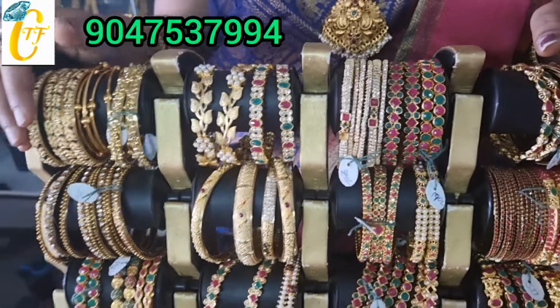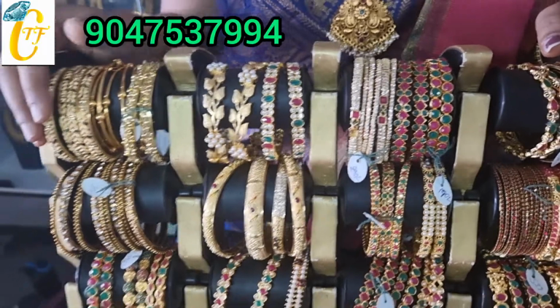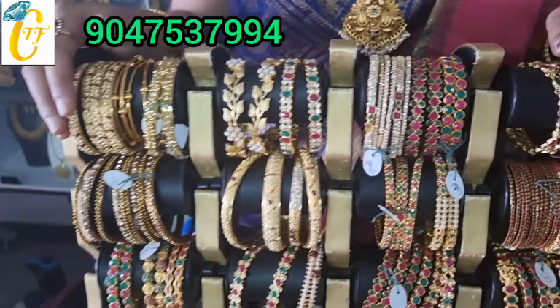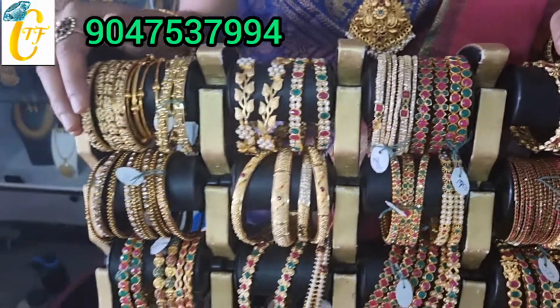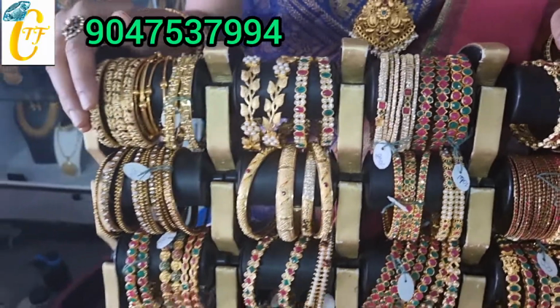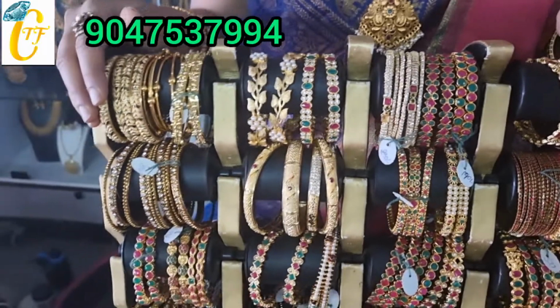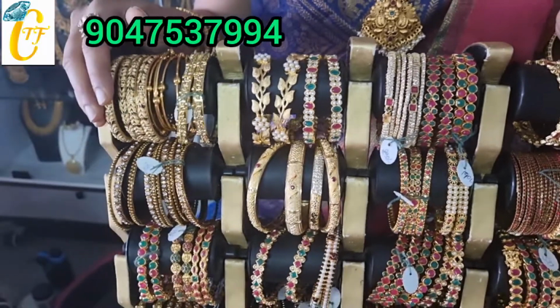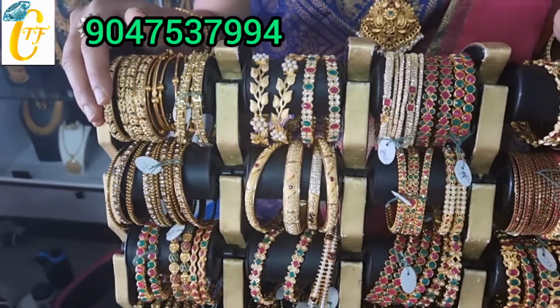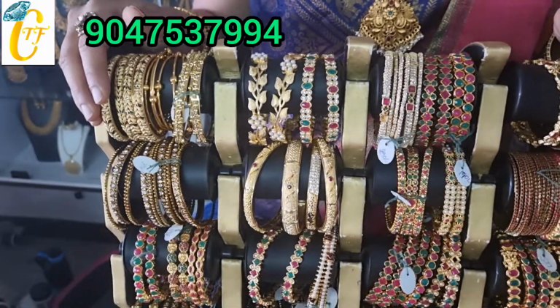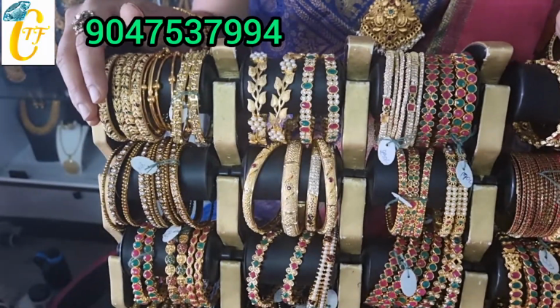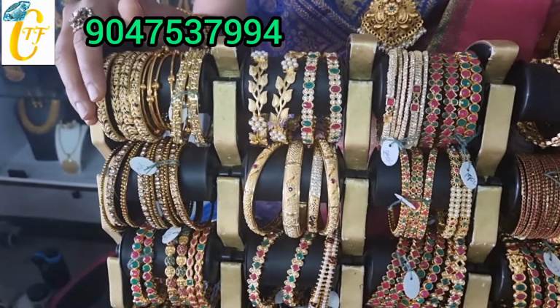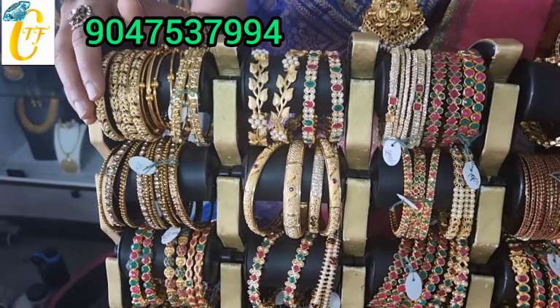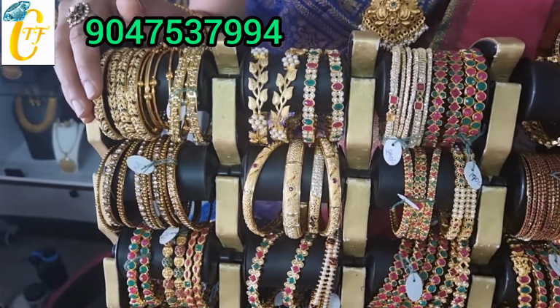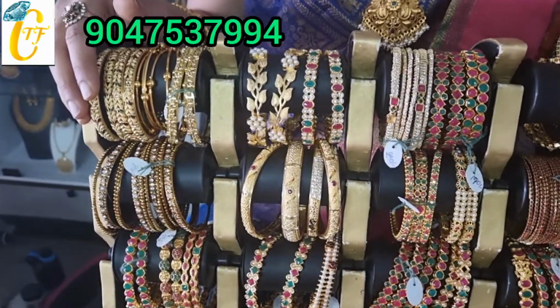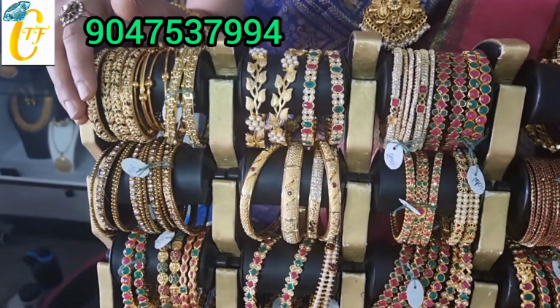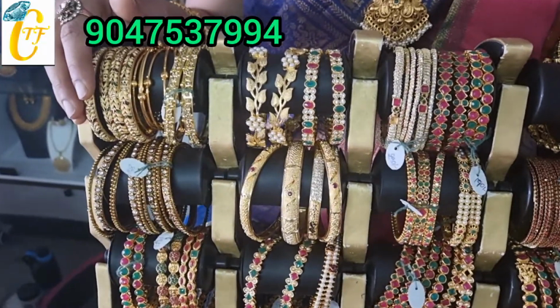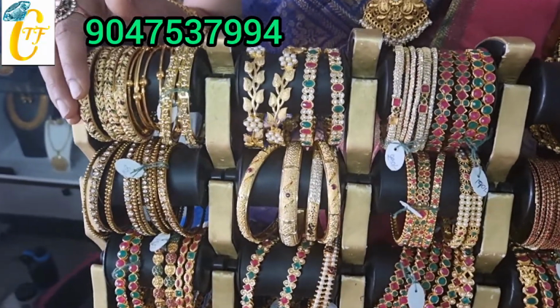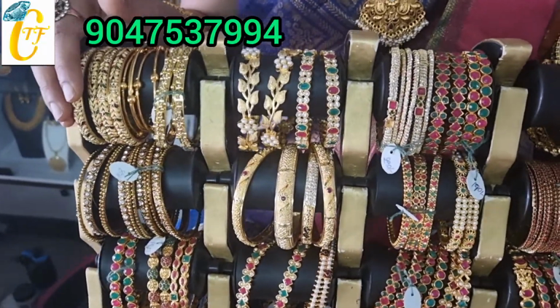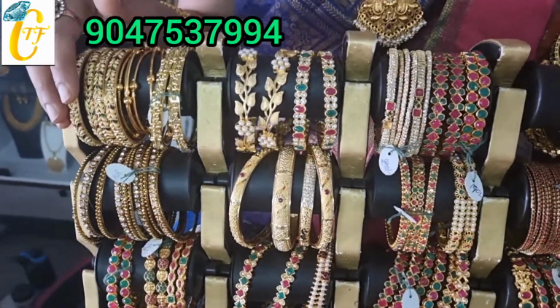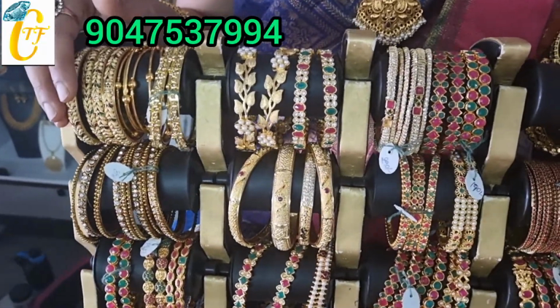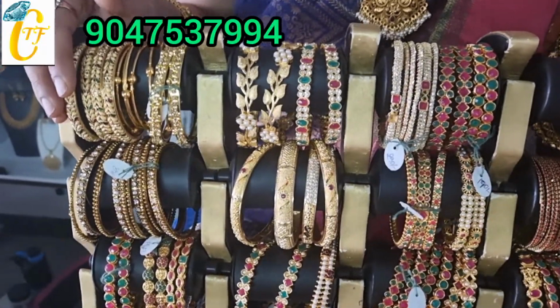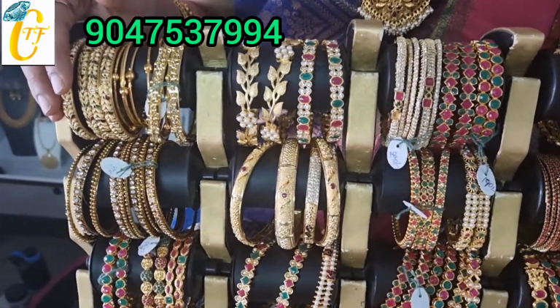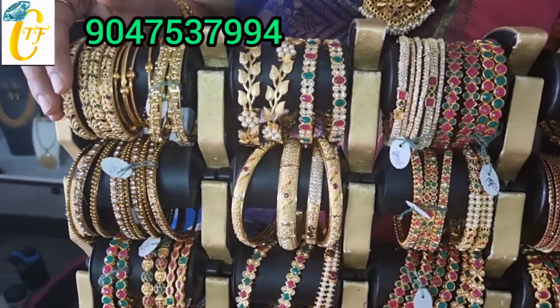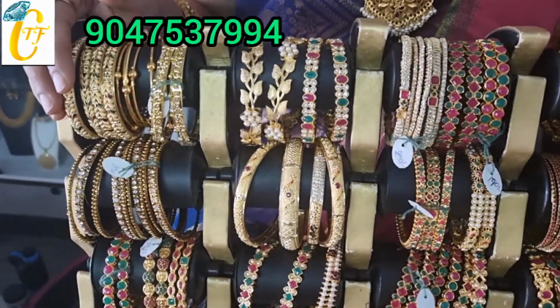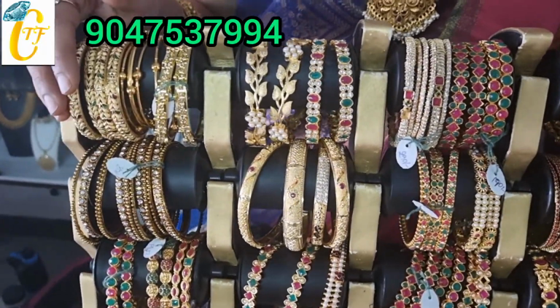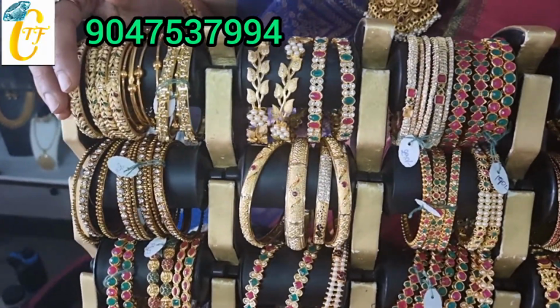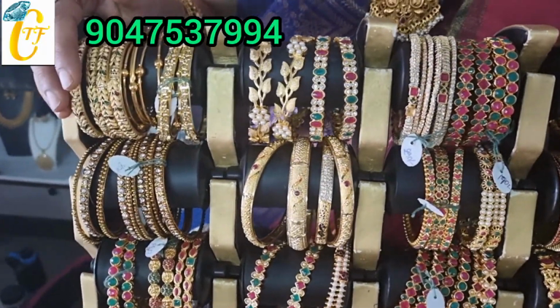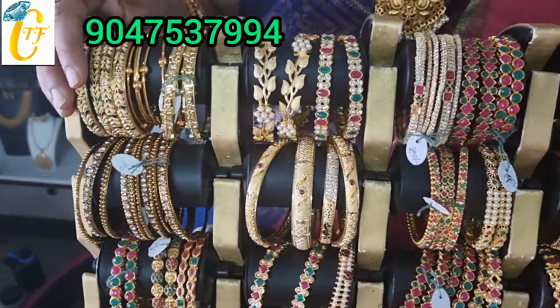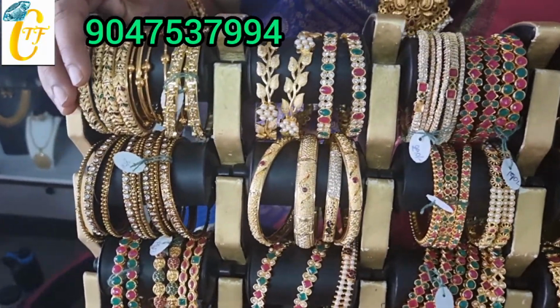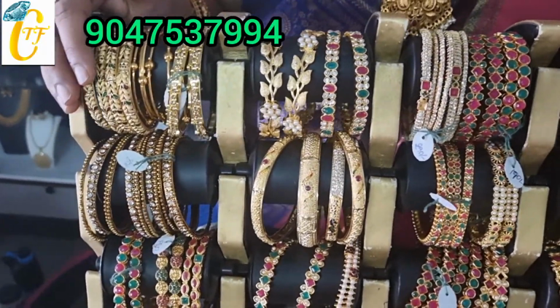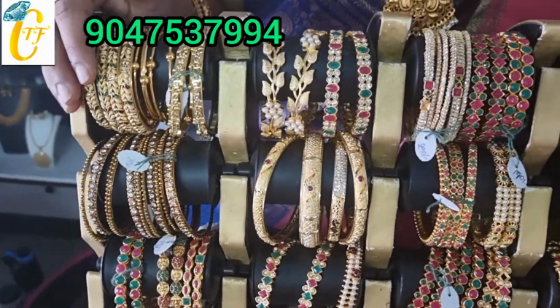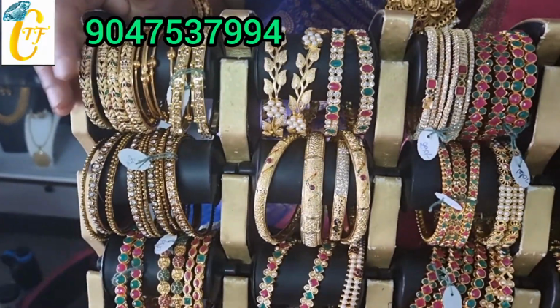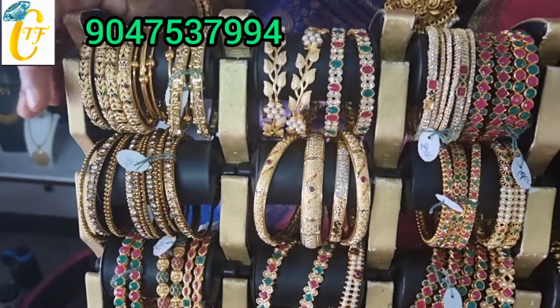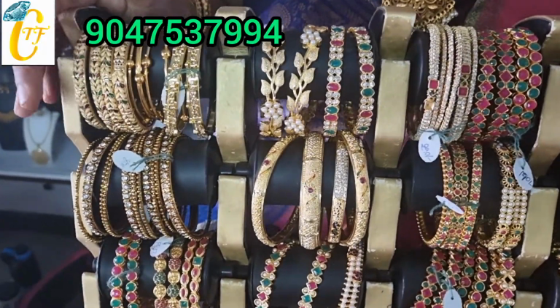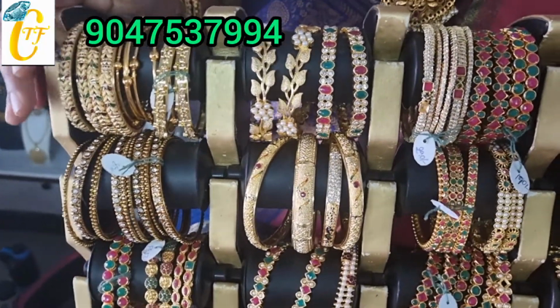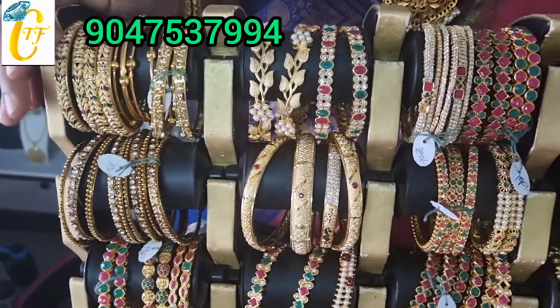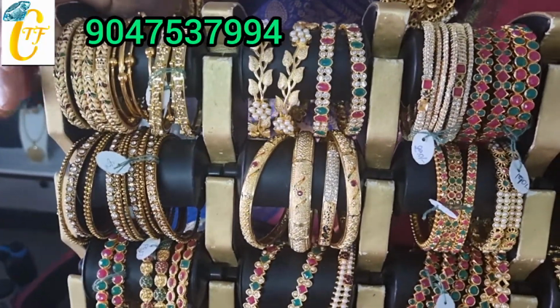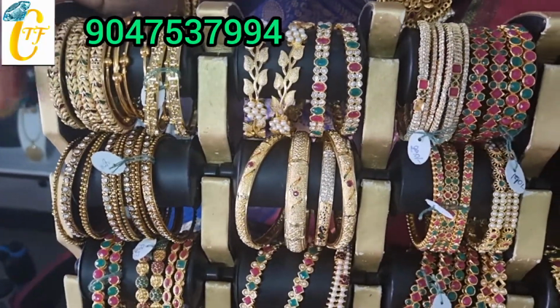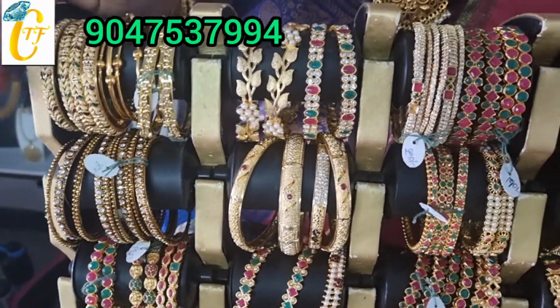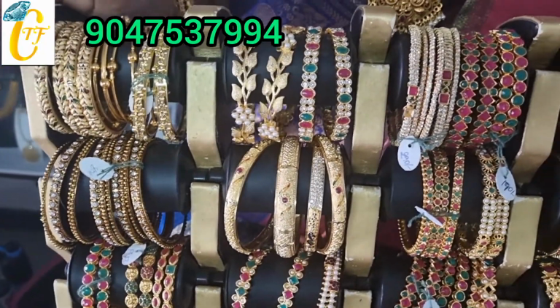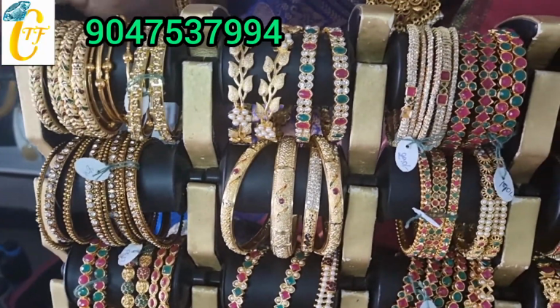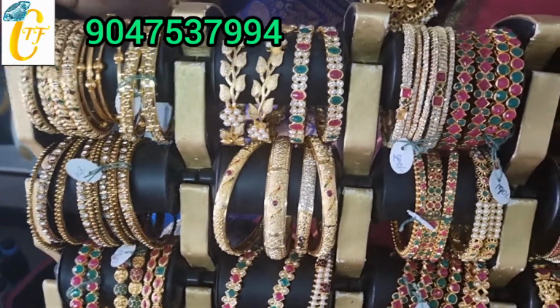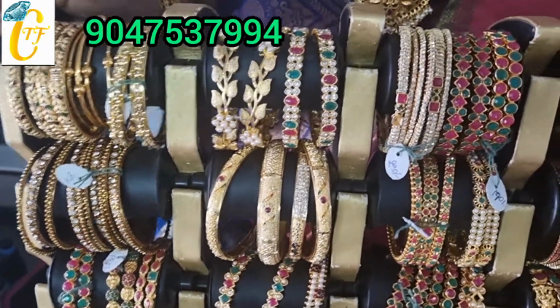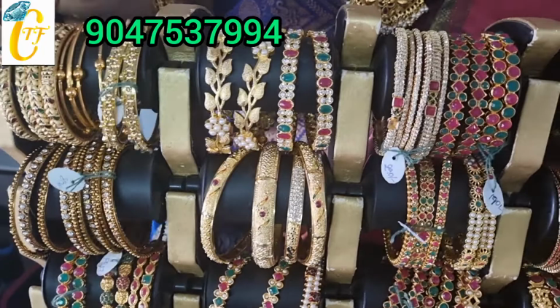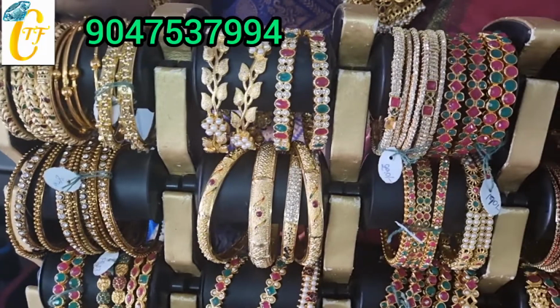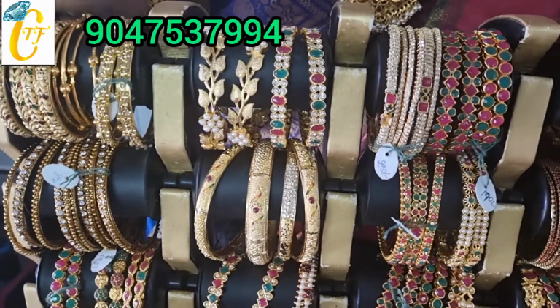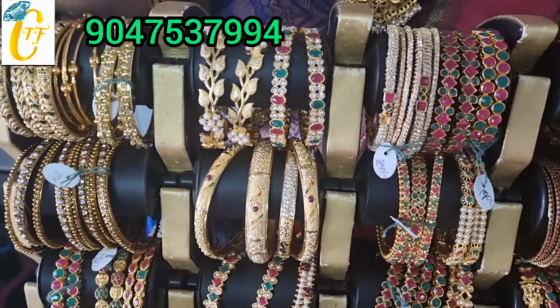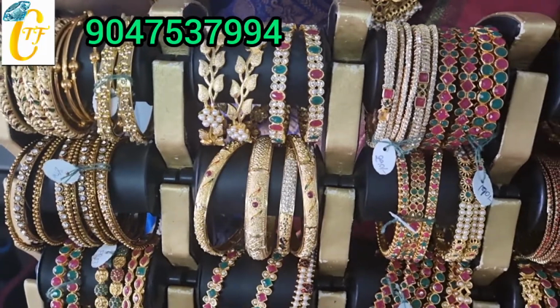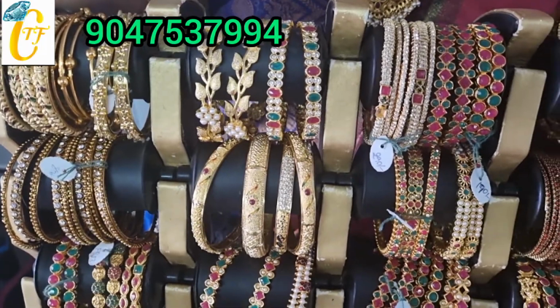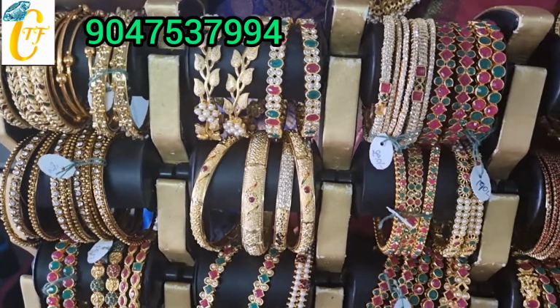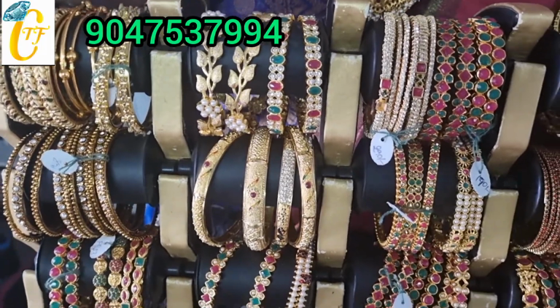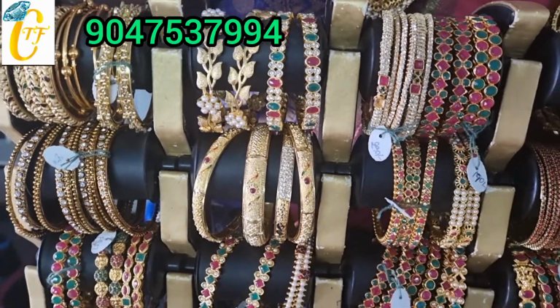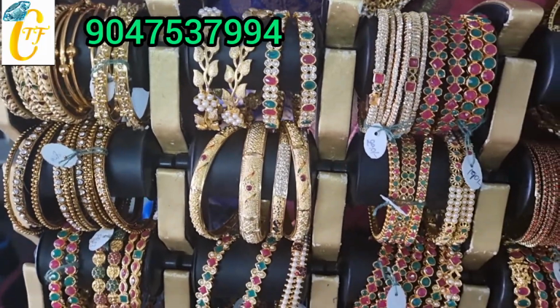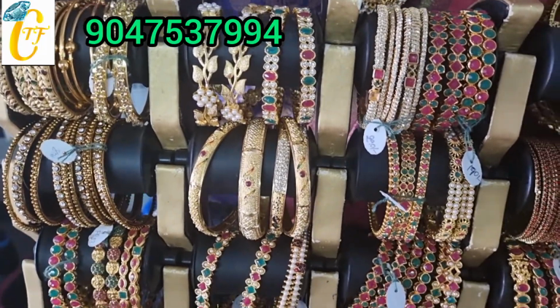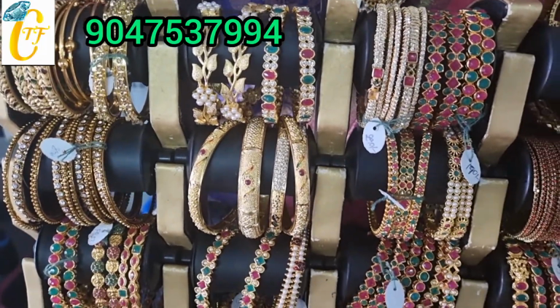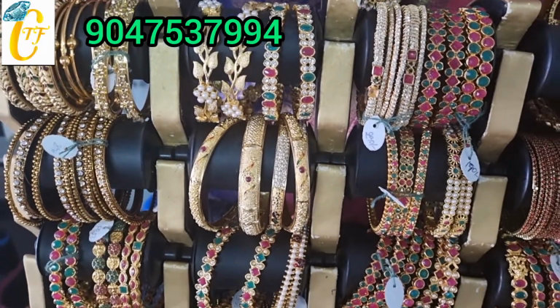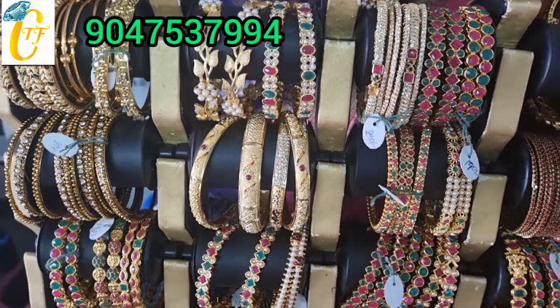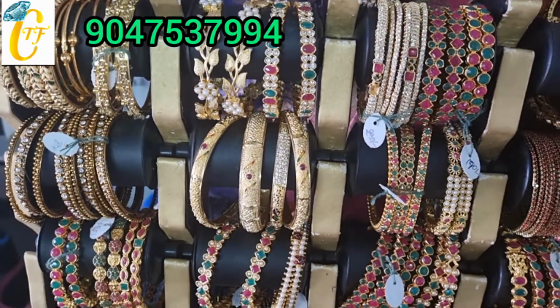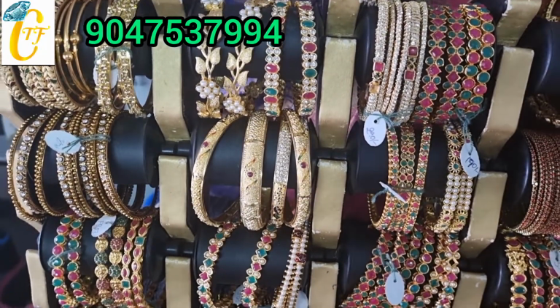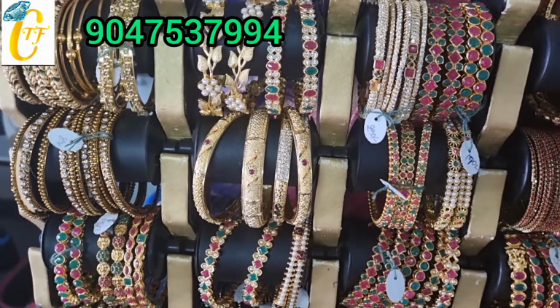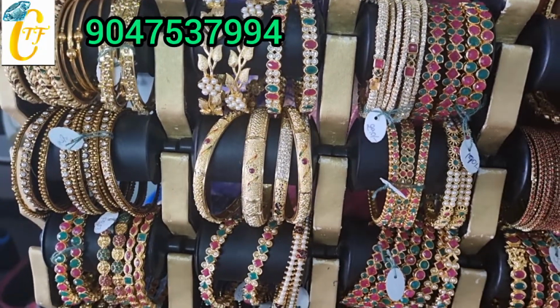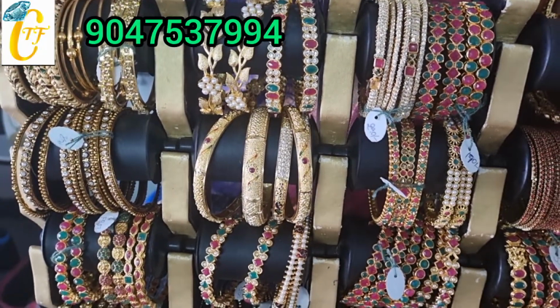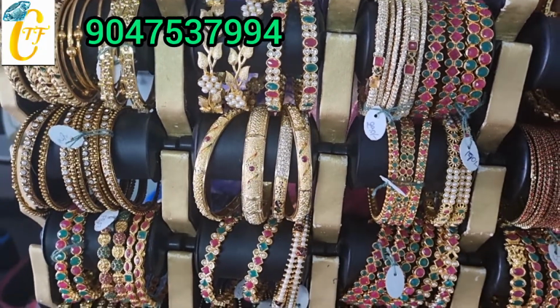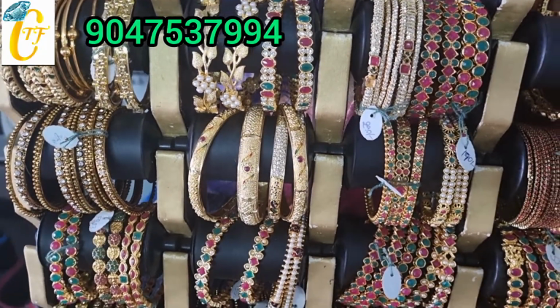Hi friends! Welcome to Chinese Trendy Fashion. Makes you trendy! In this case, I will show you a matte finish in the shop.